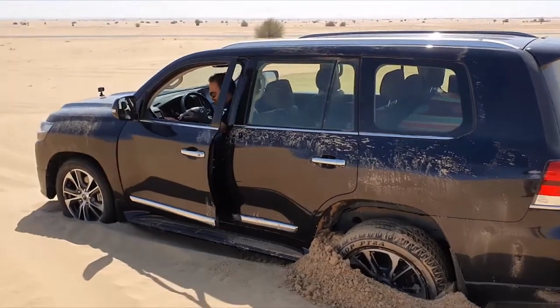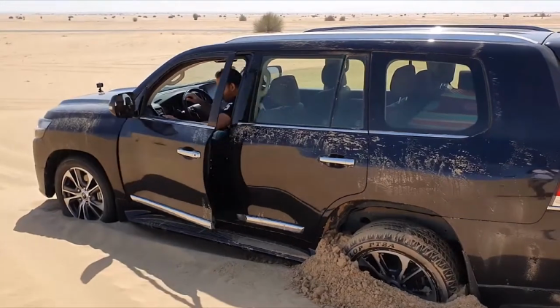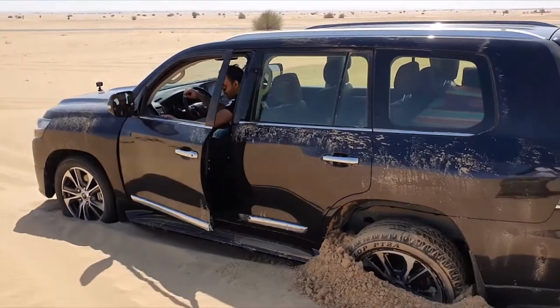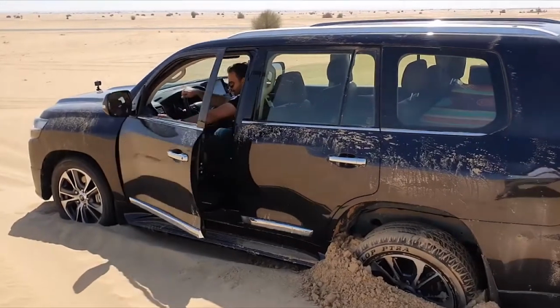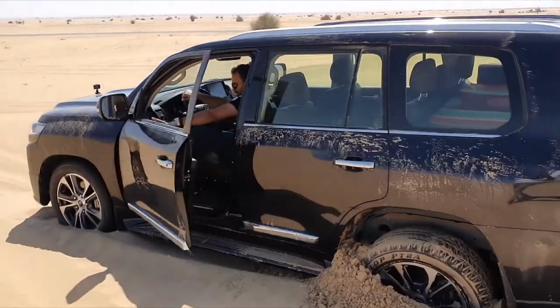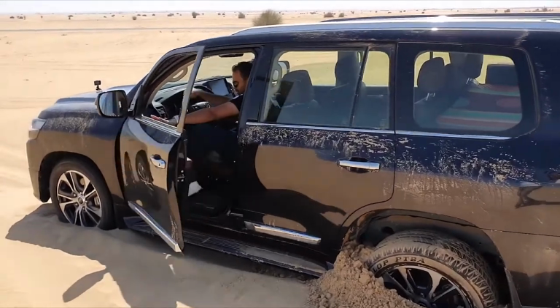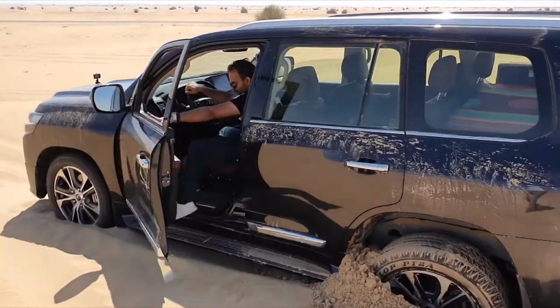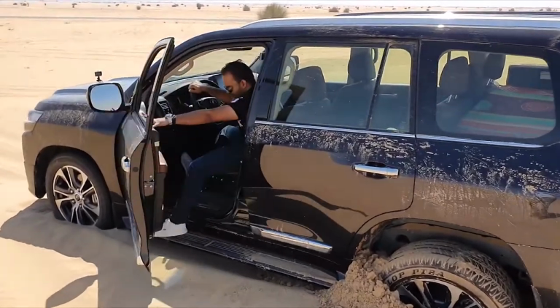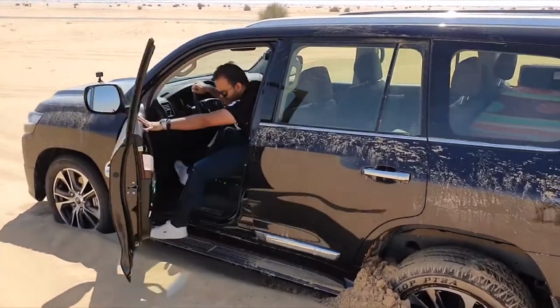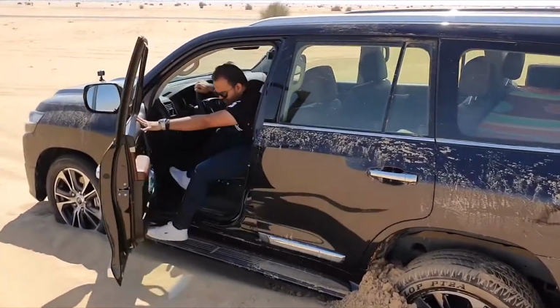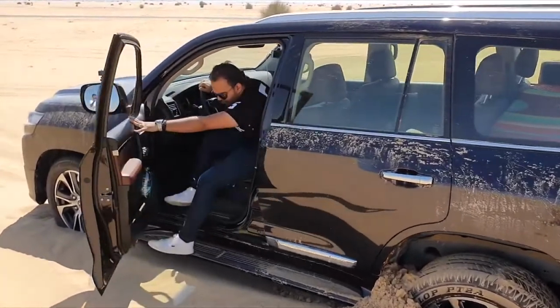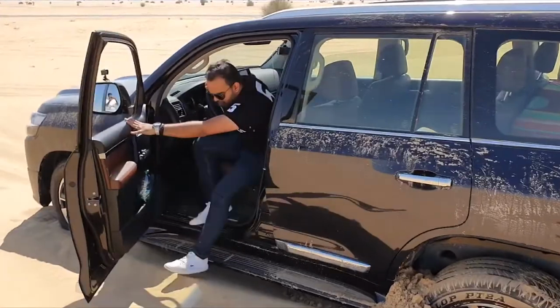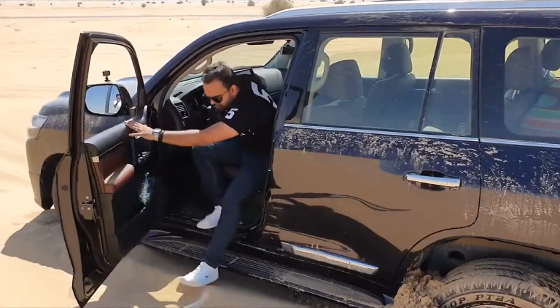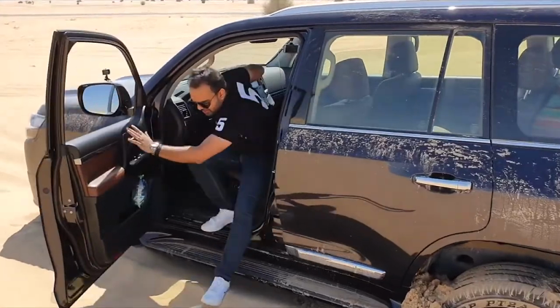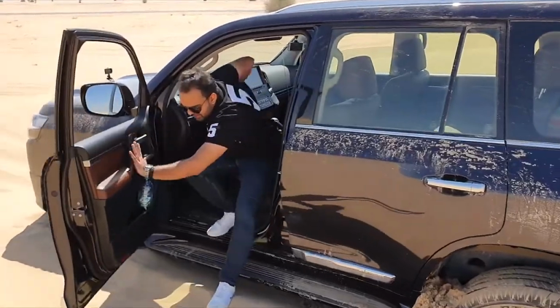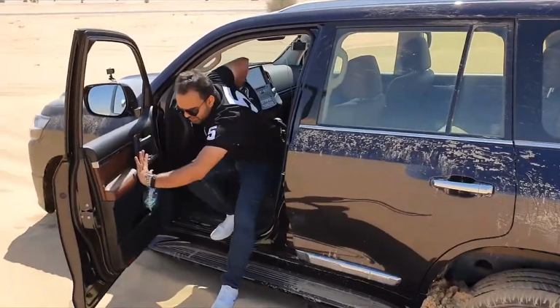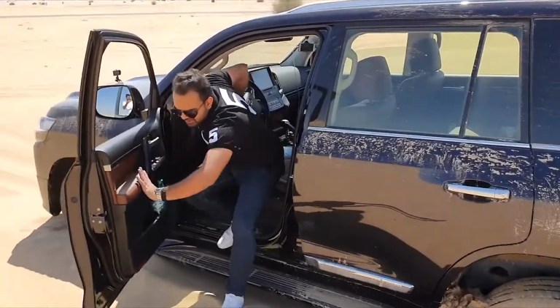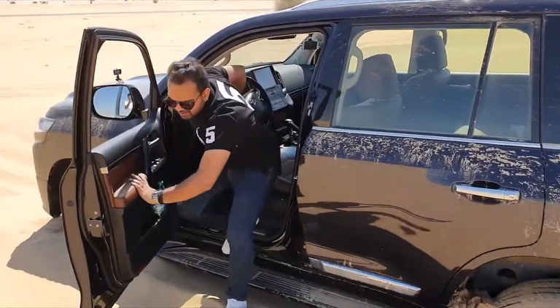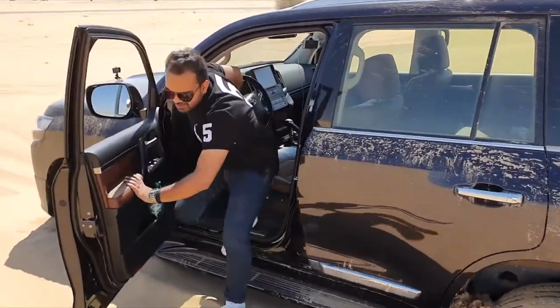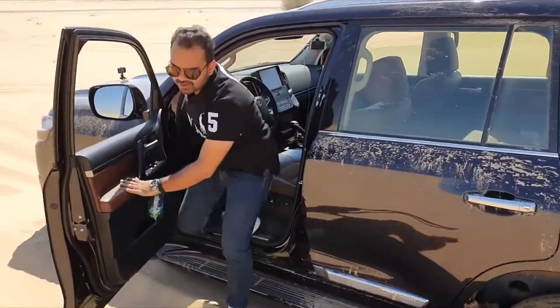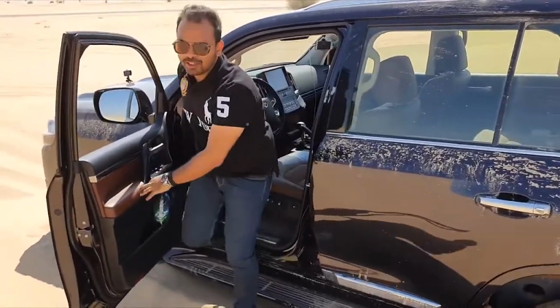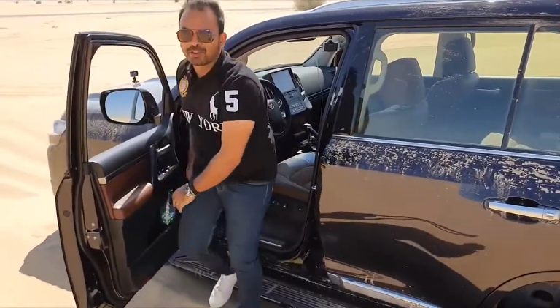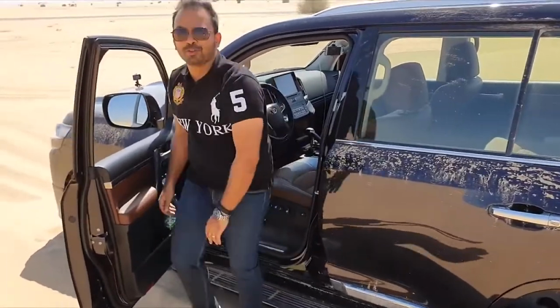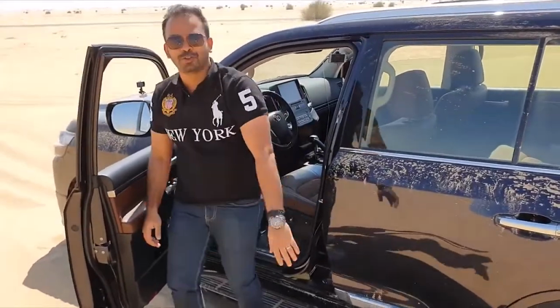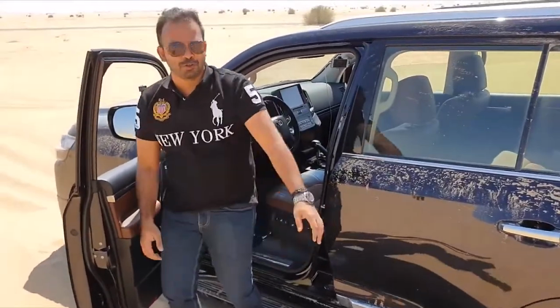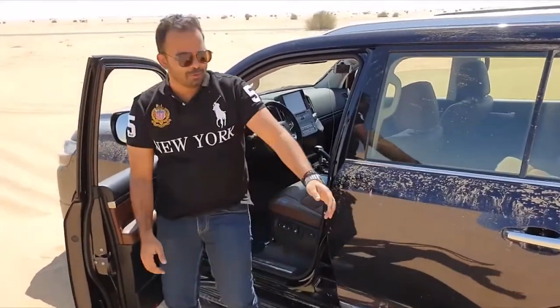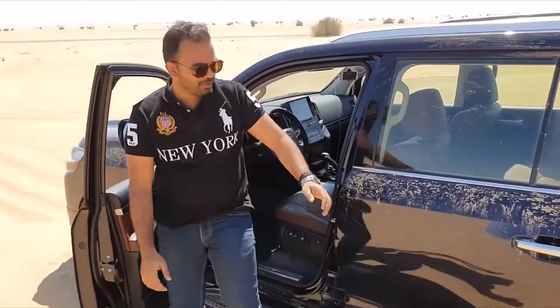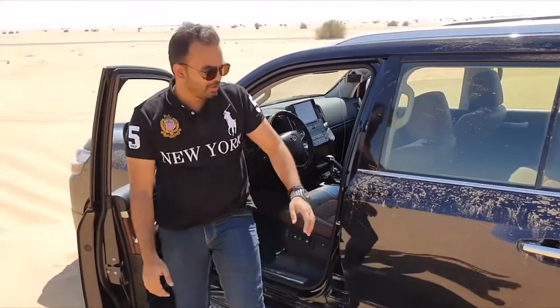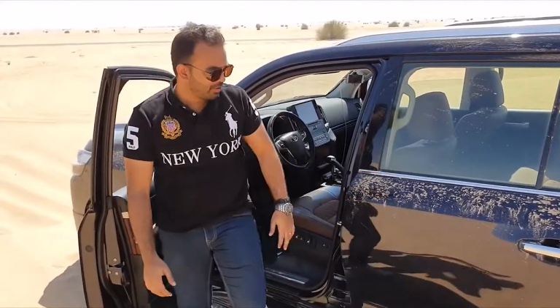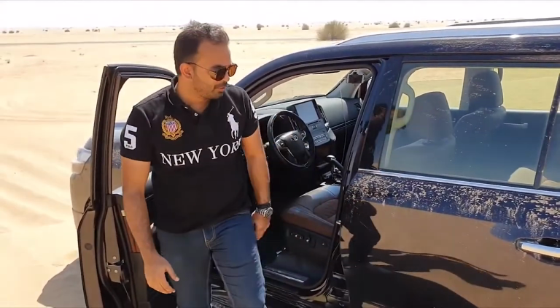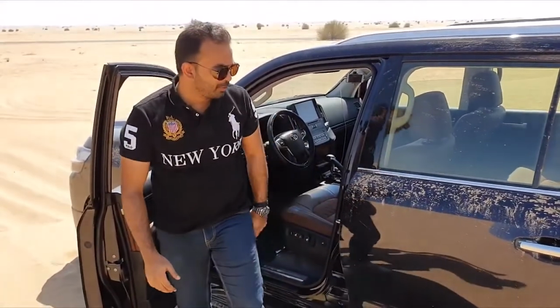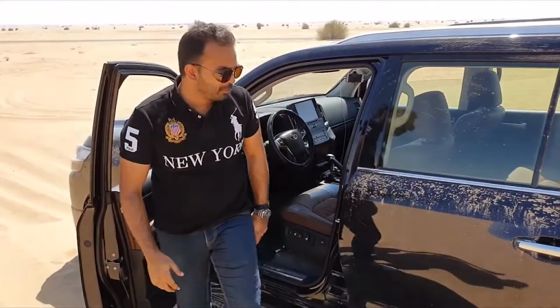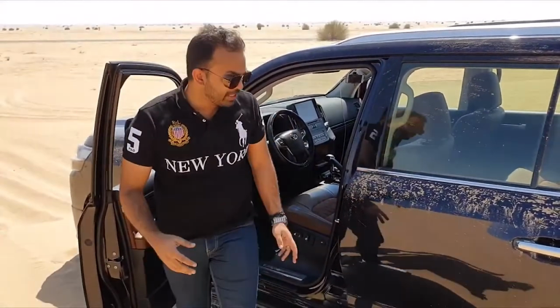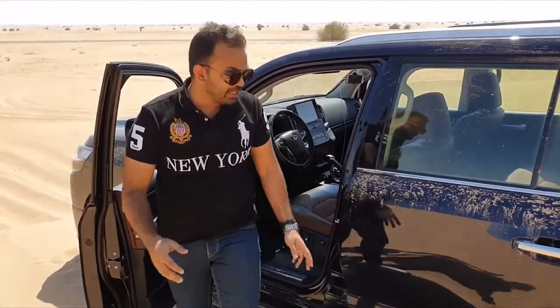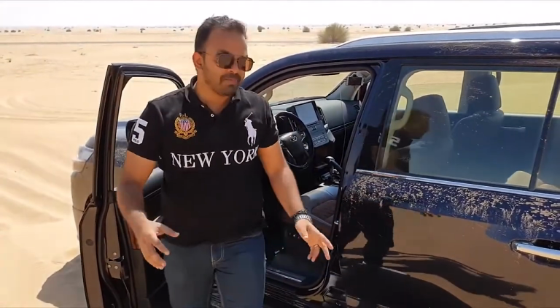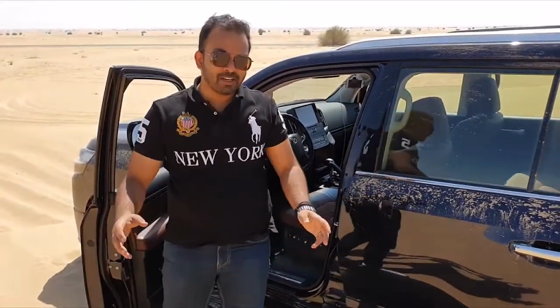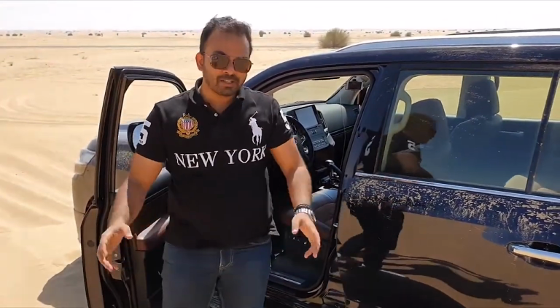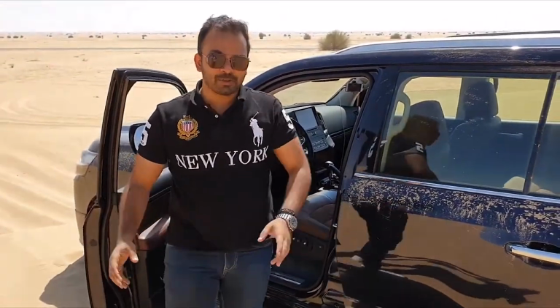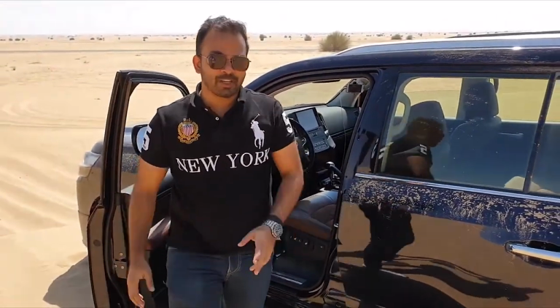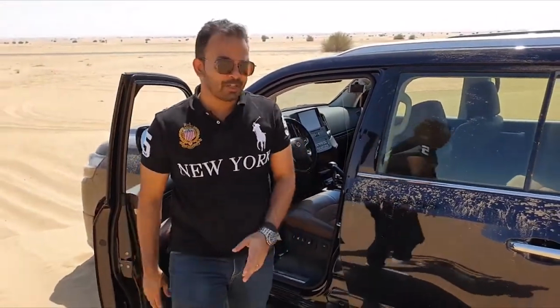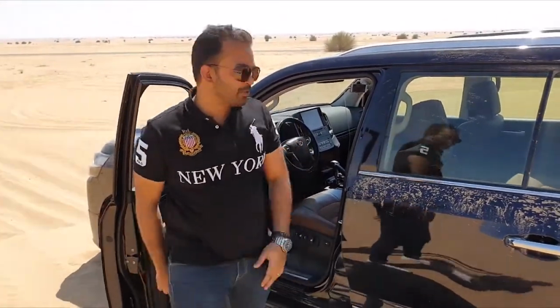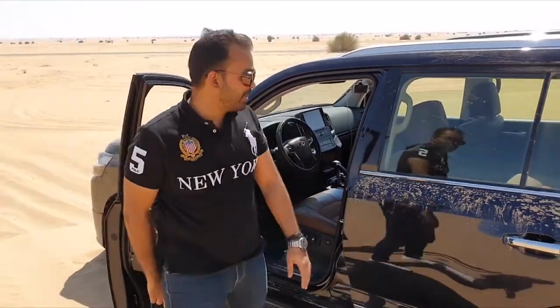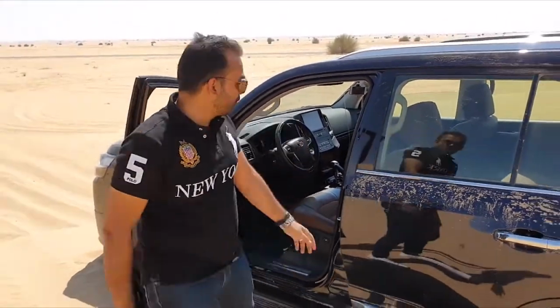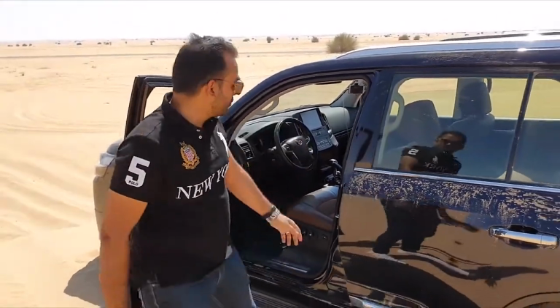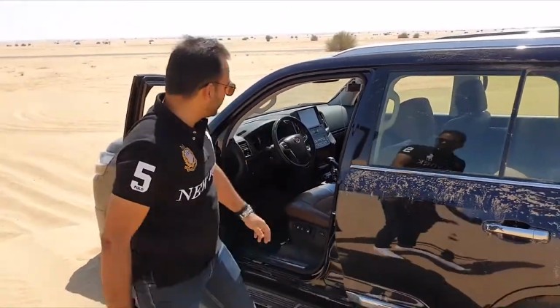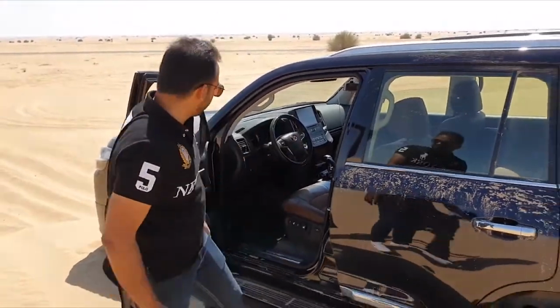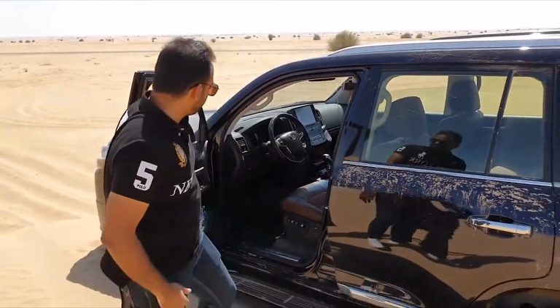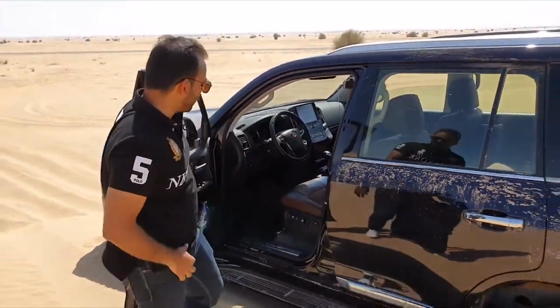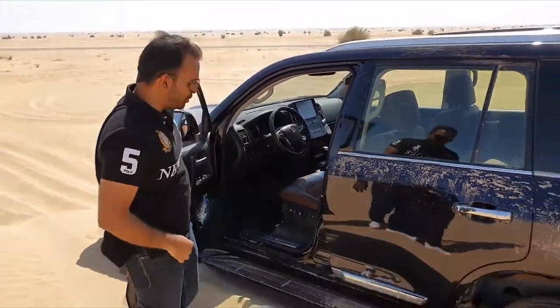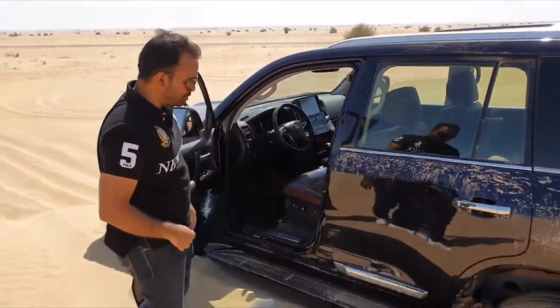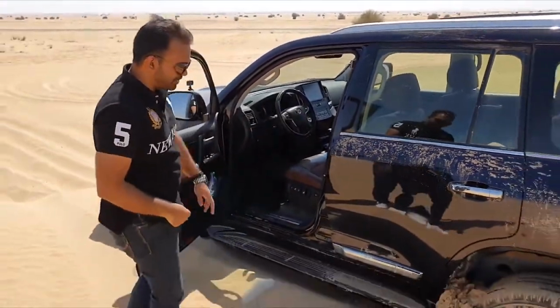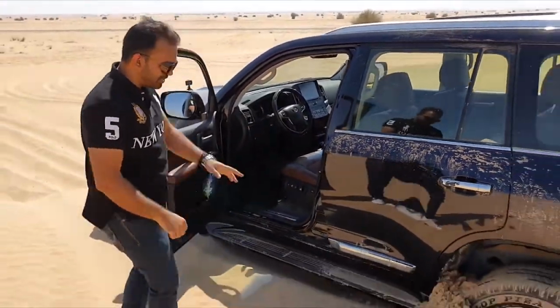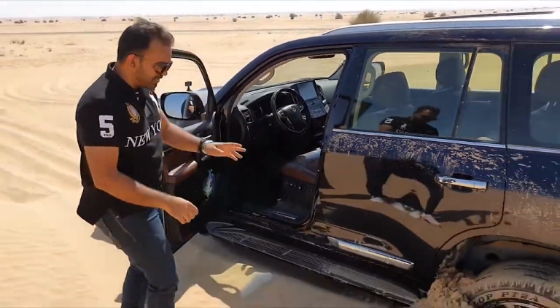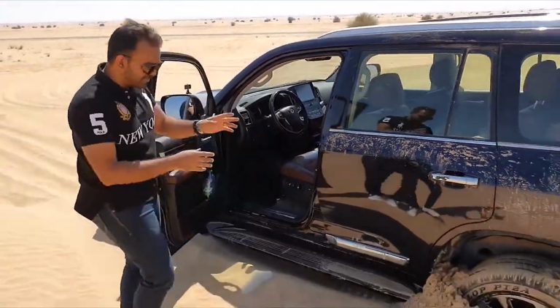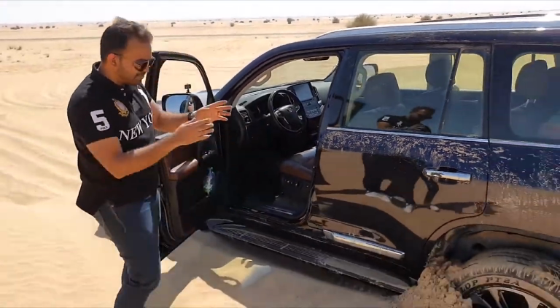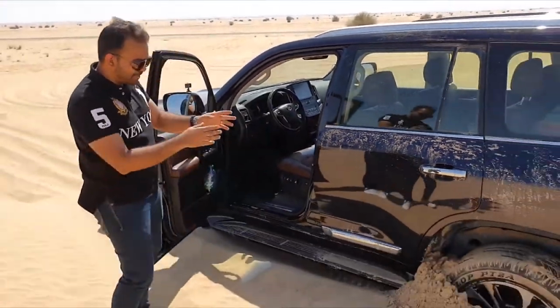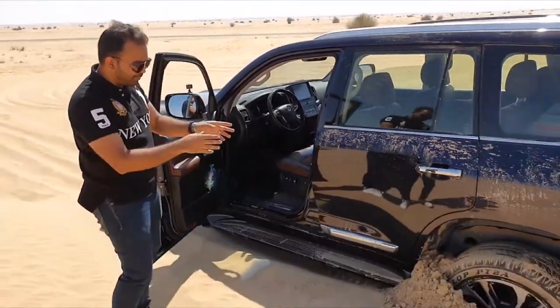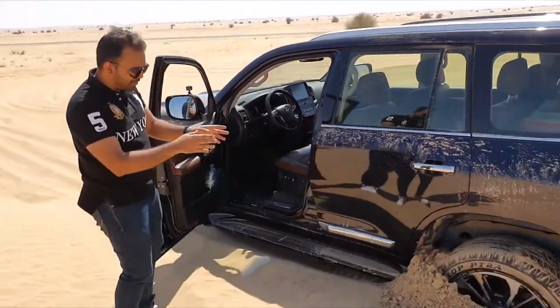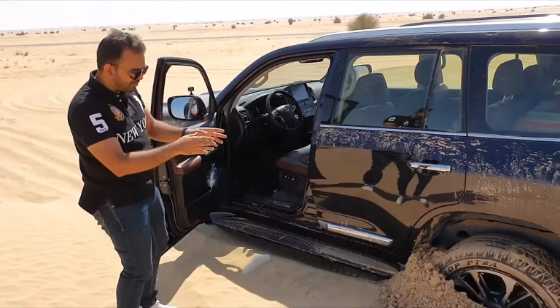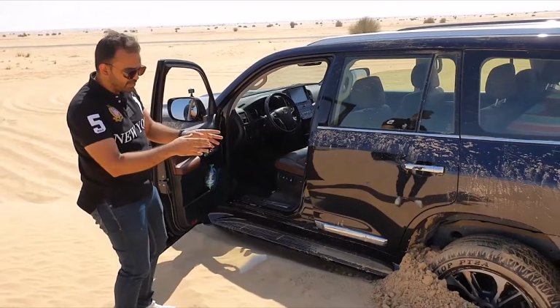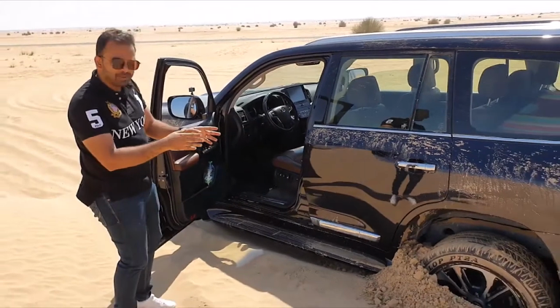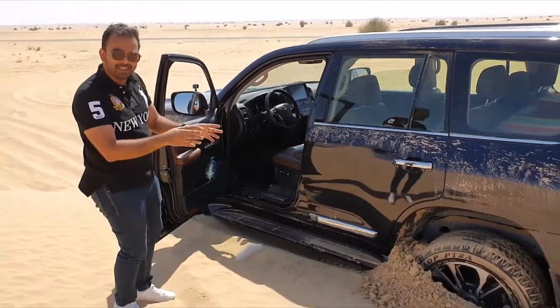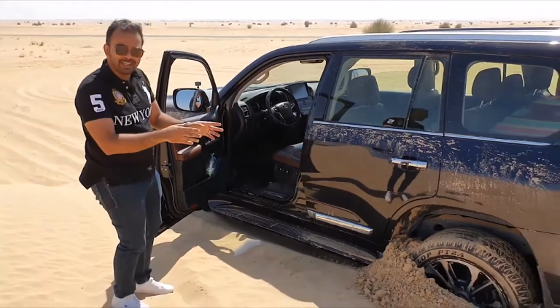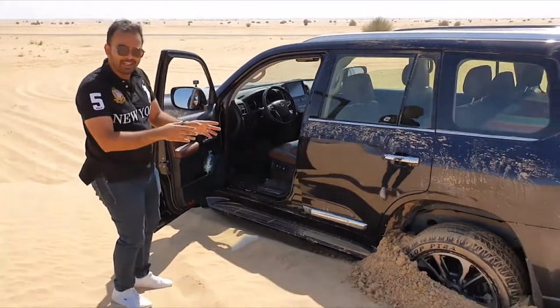In the unfortunate incident that you do really manage to get your Land Cruiser stuck, you can see that the back wheel is completely in.